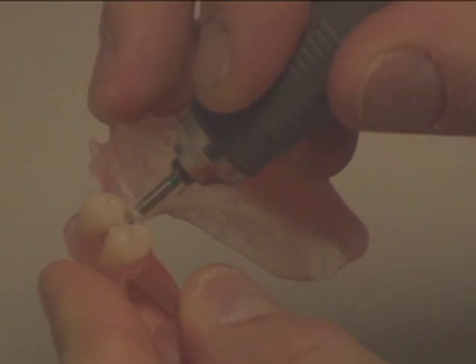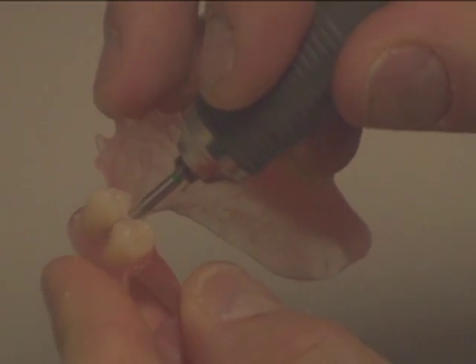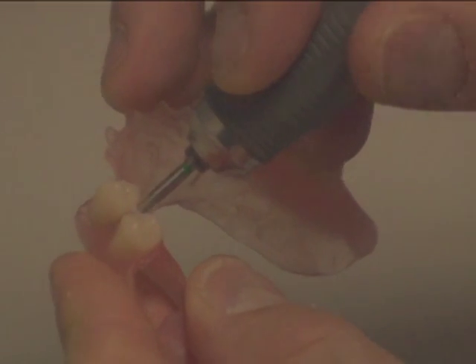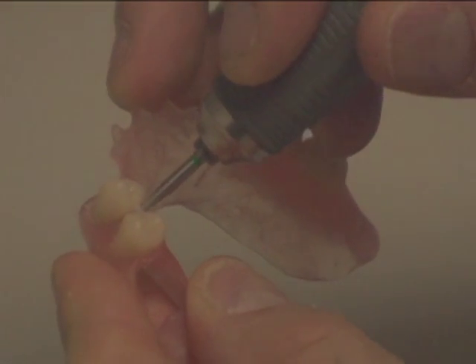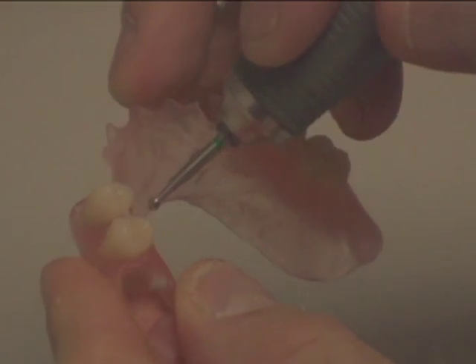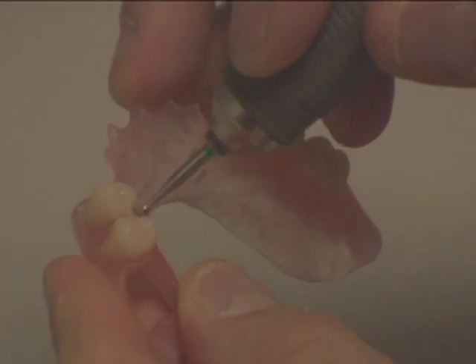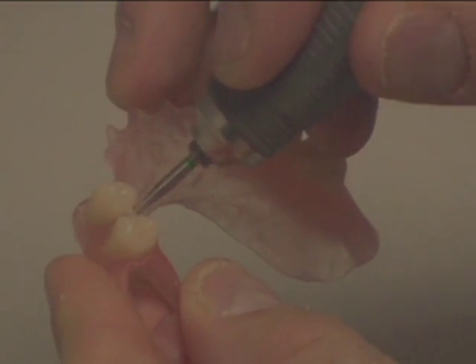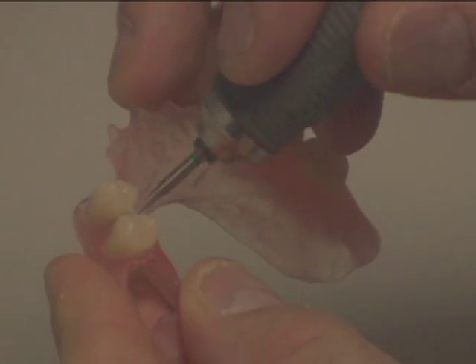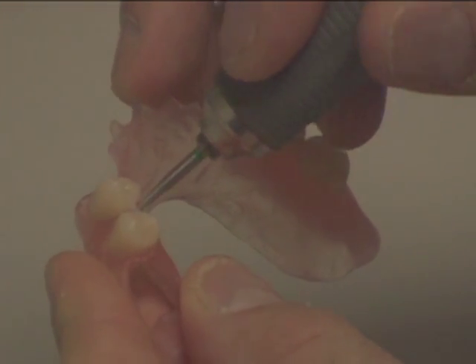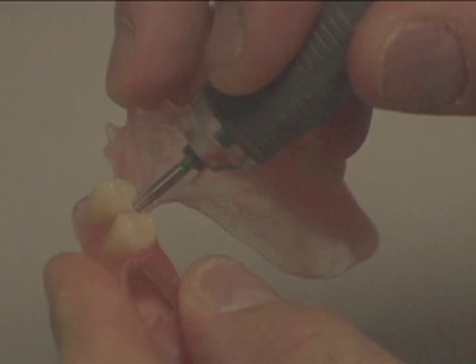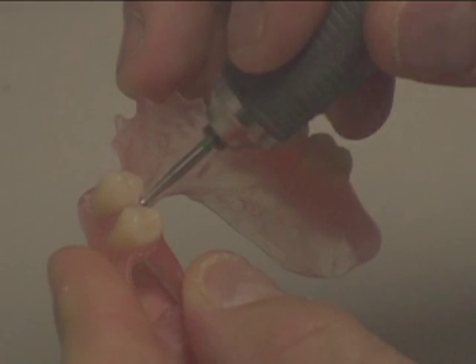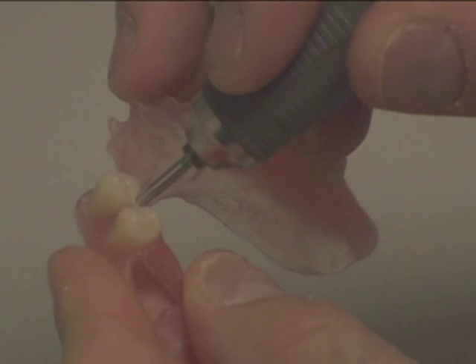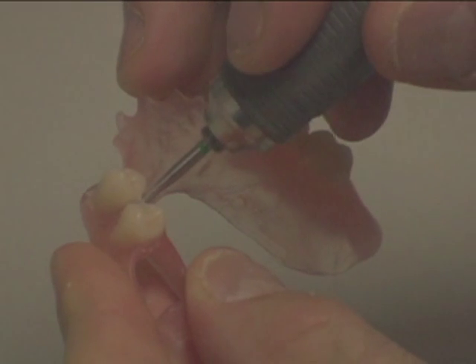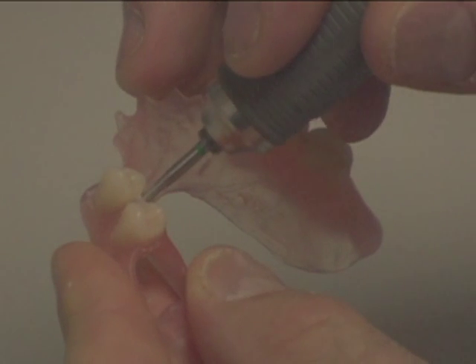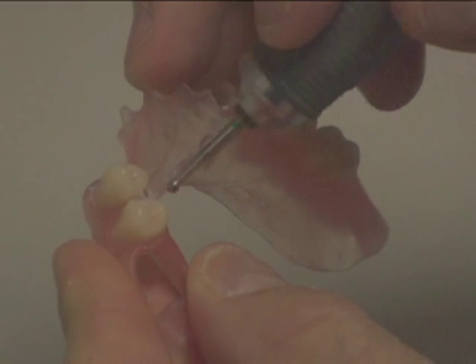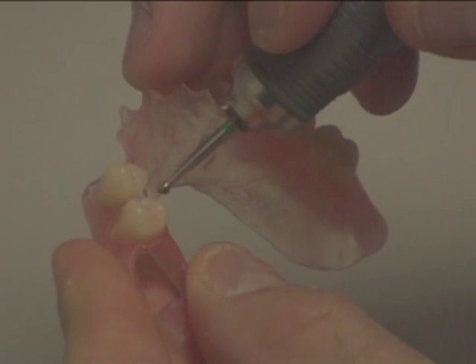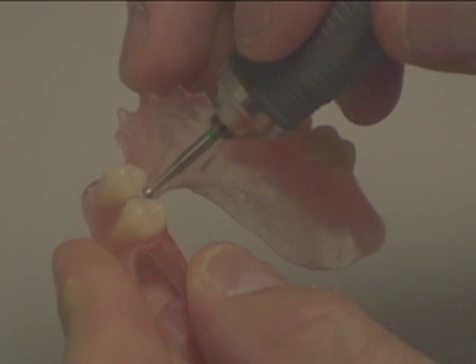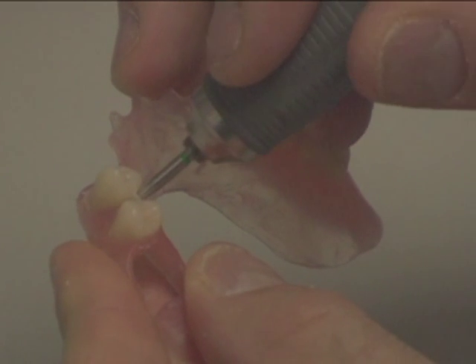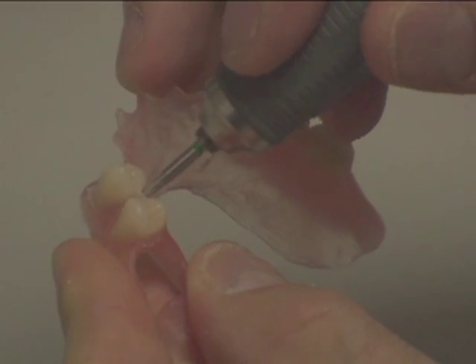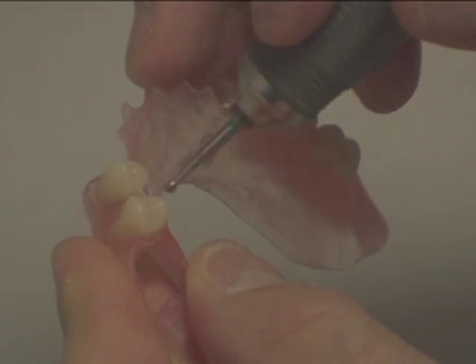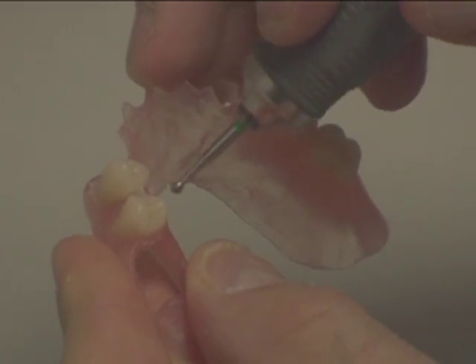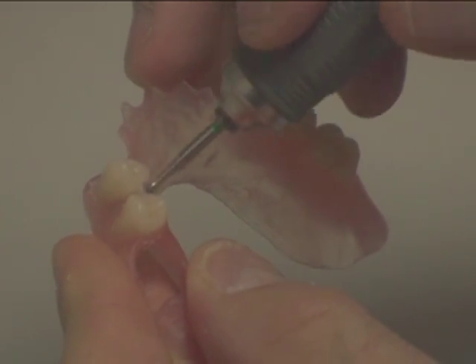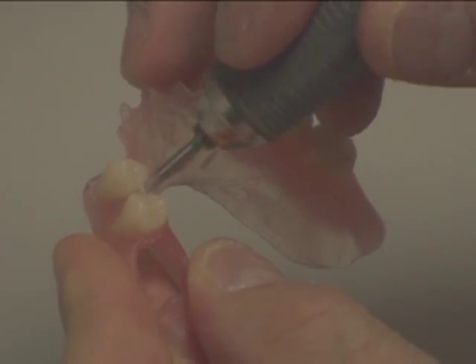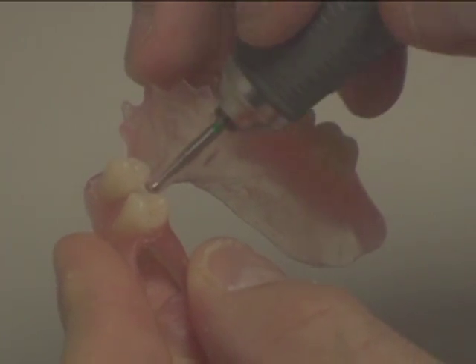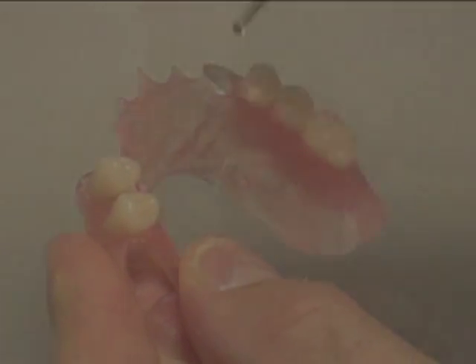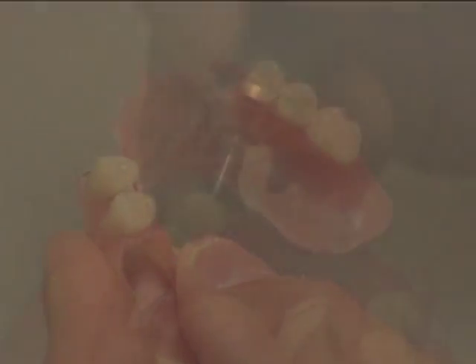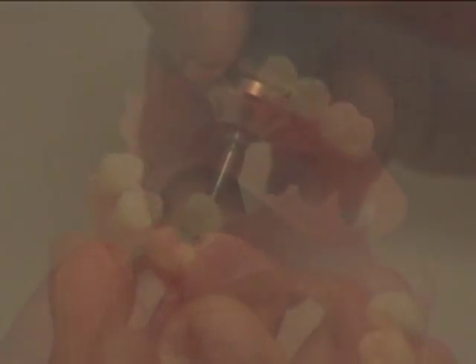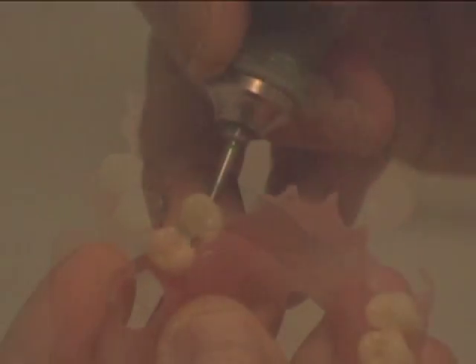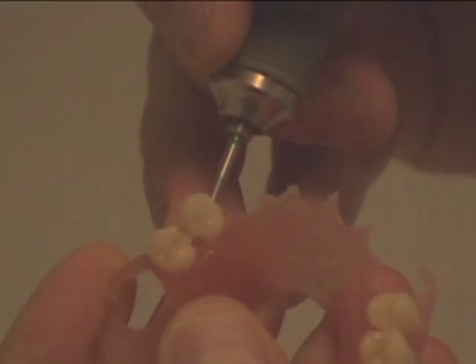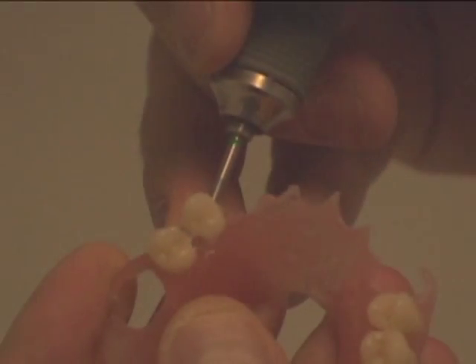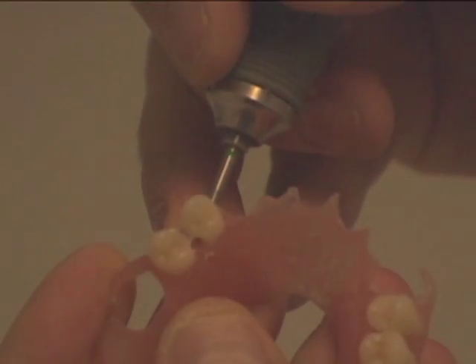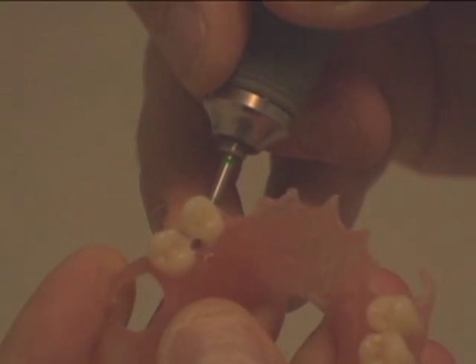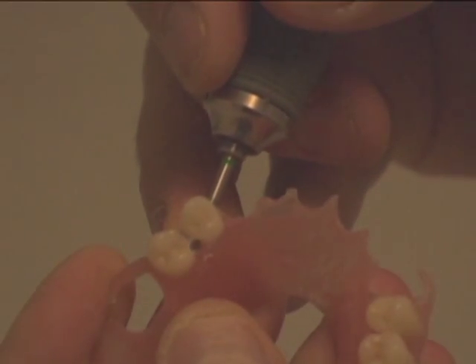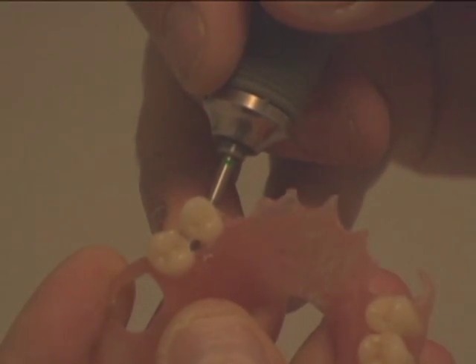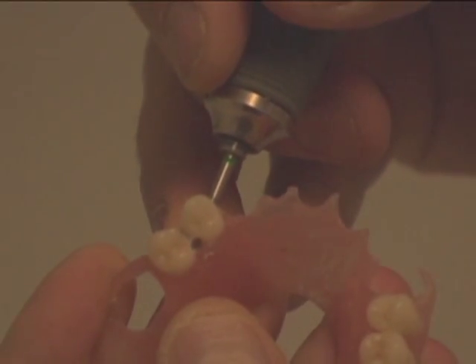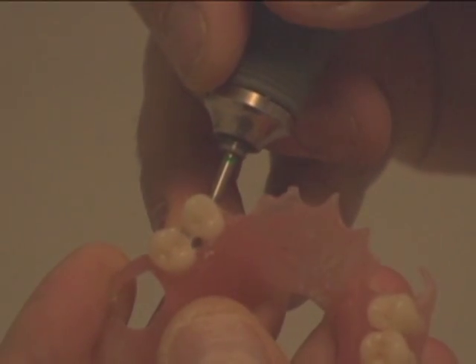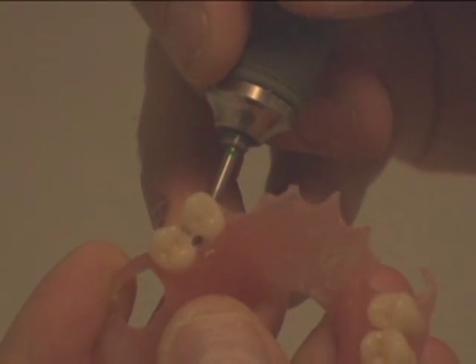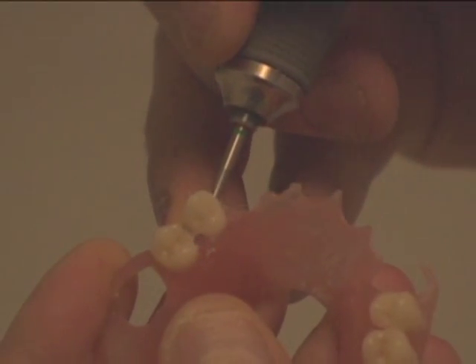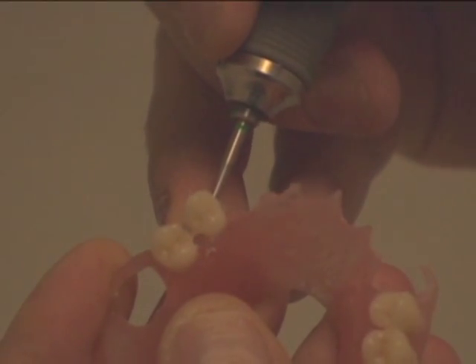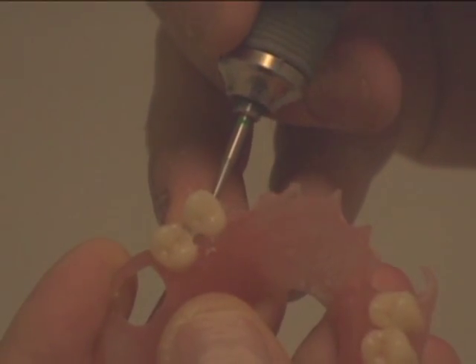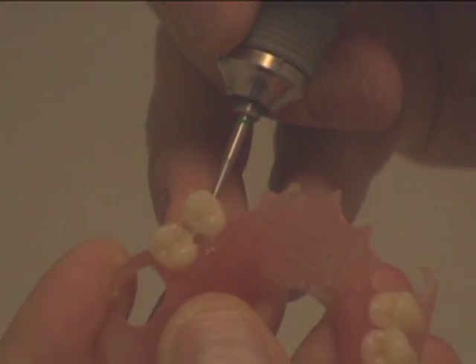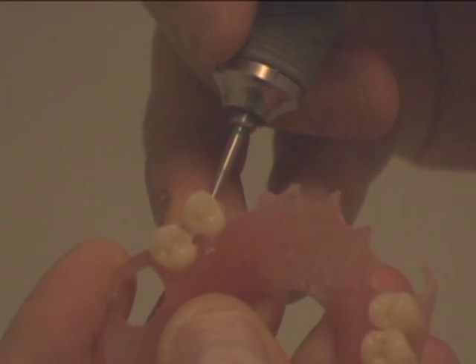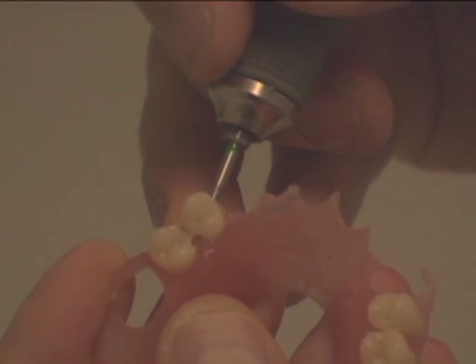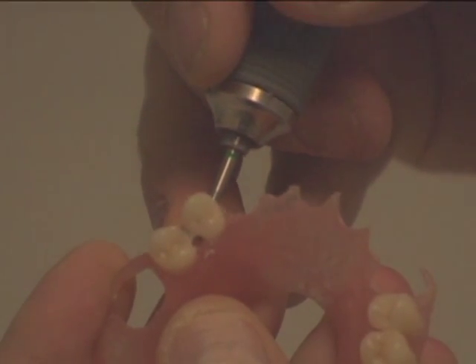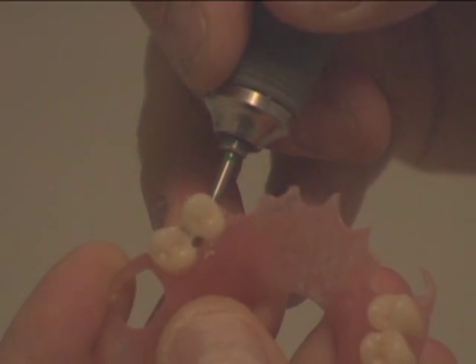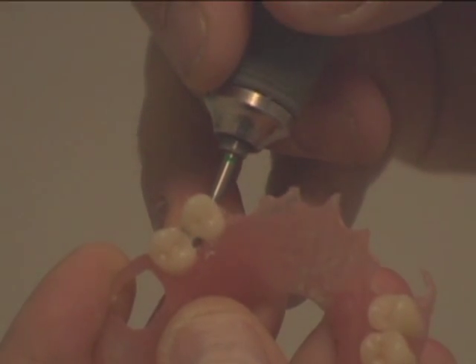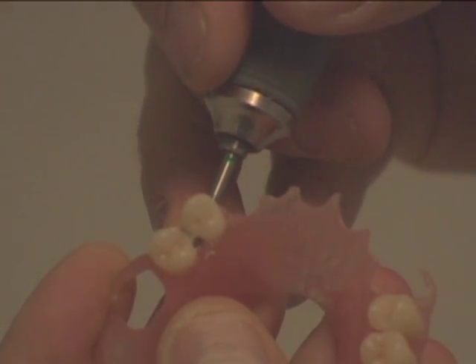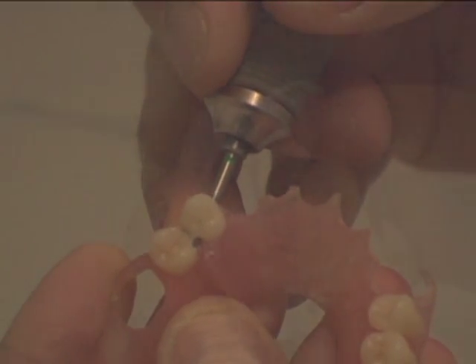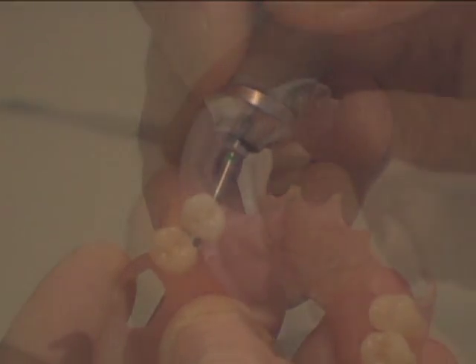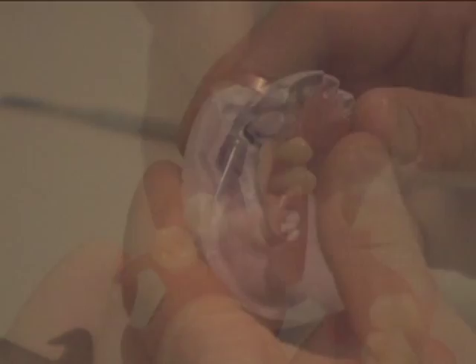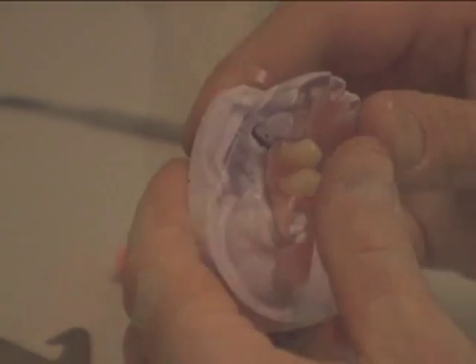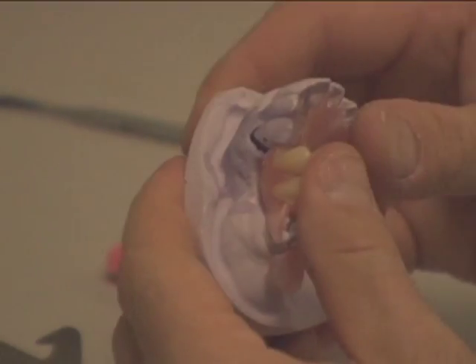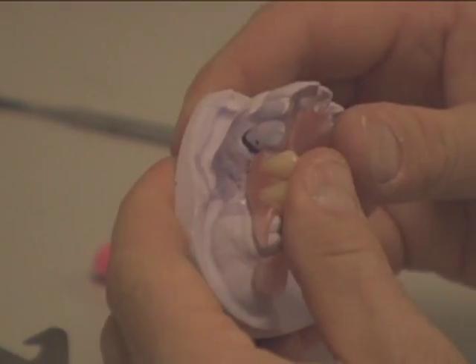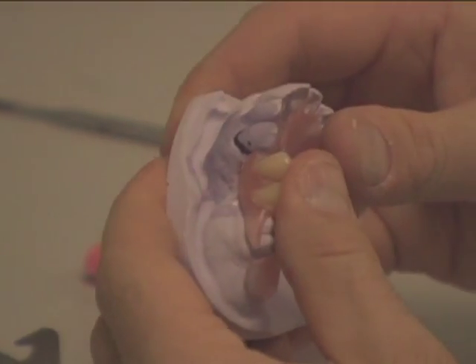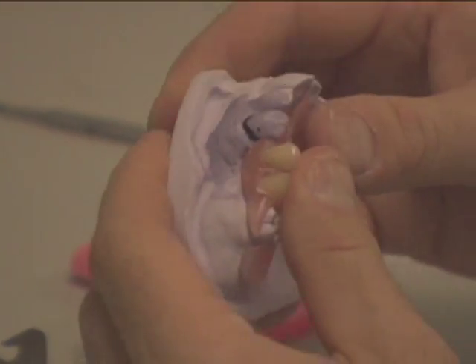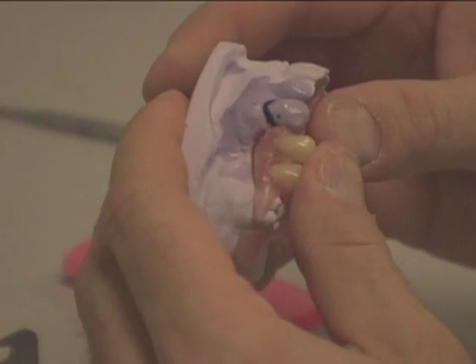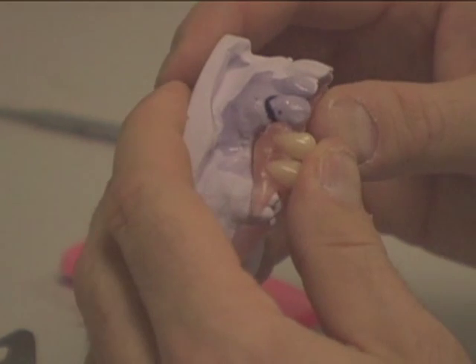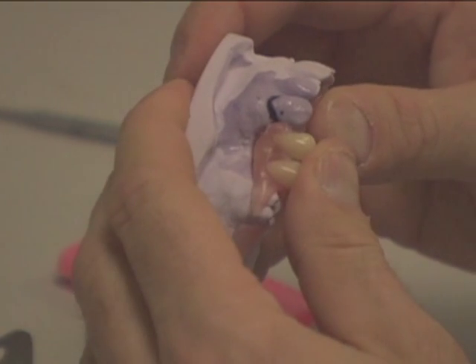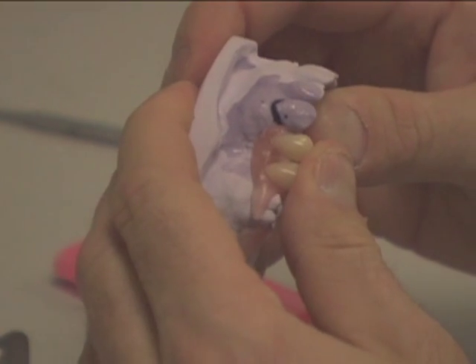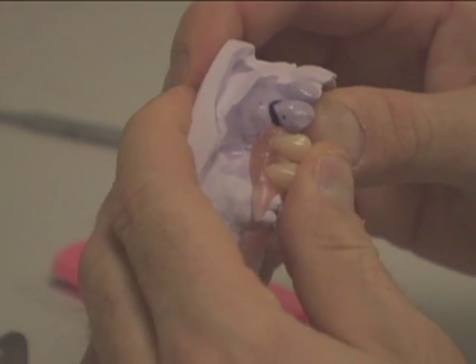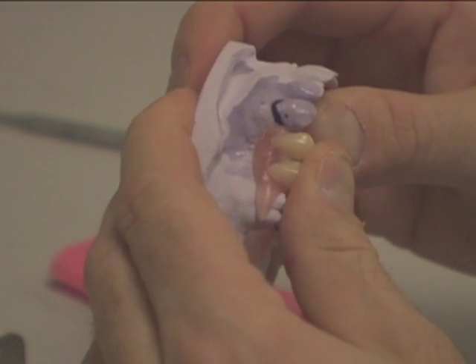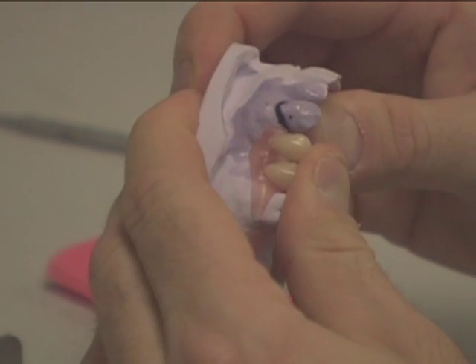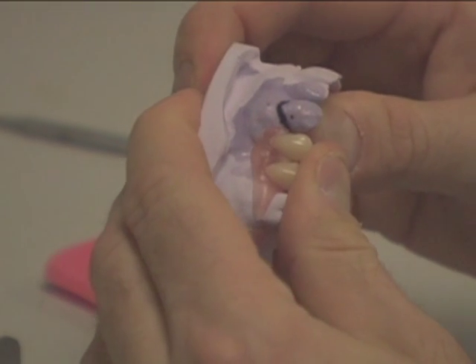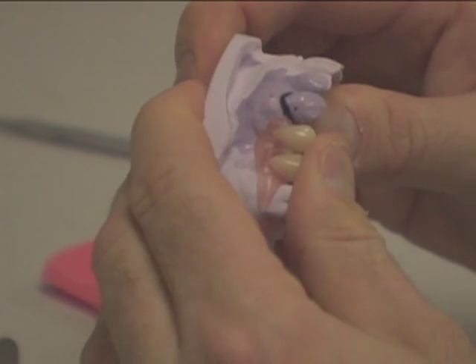At this time, drill the hole through the marked partial with a number 8, 2mm burr.